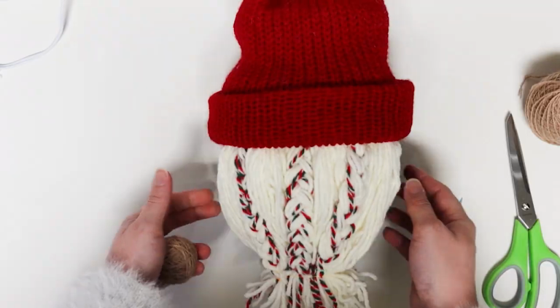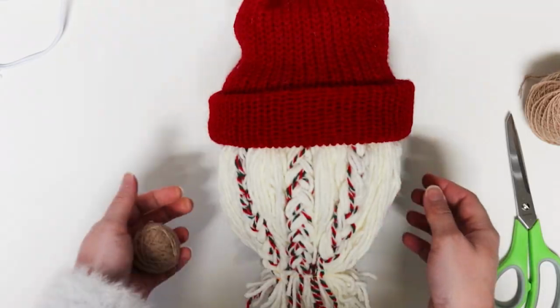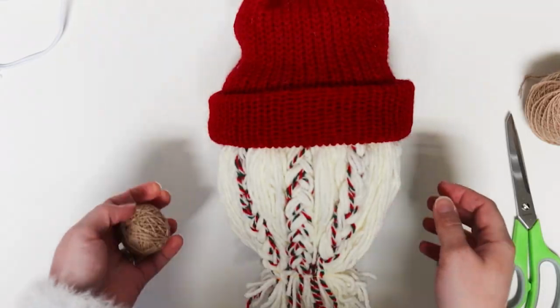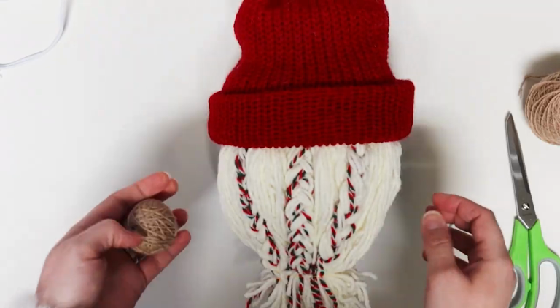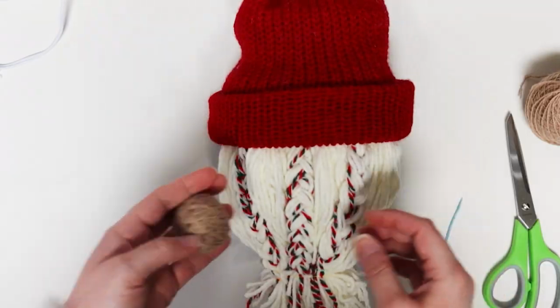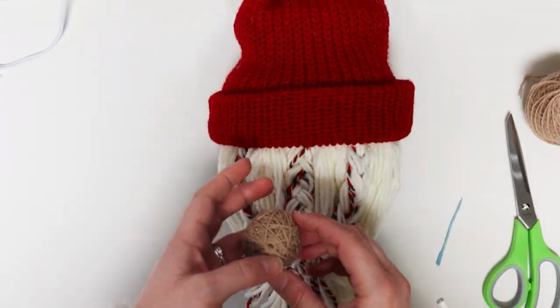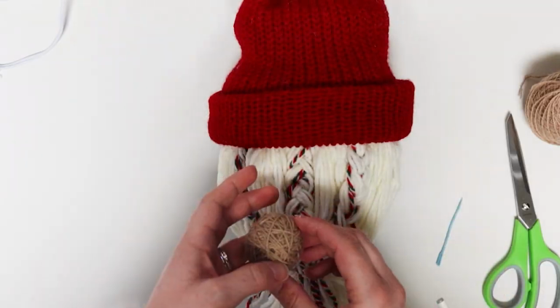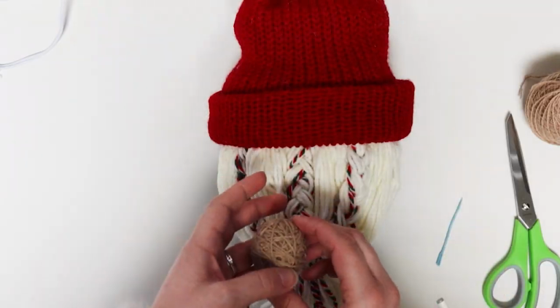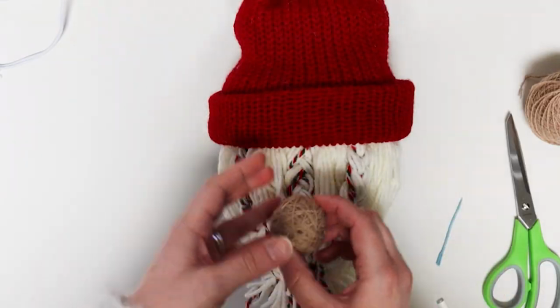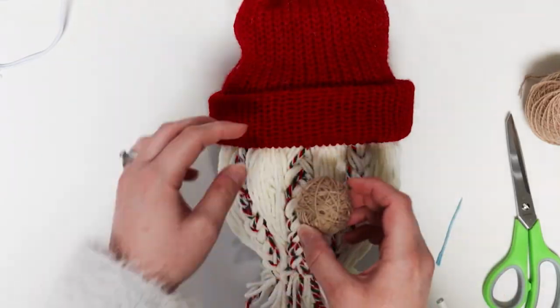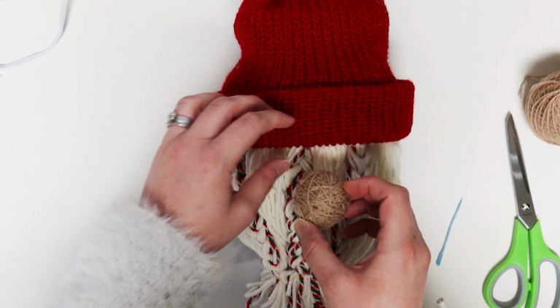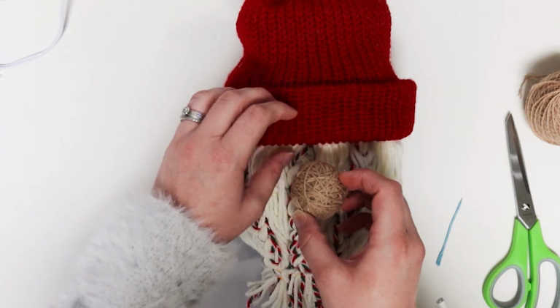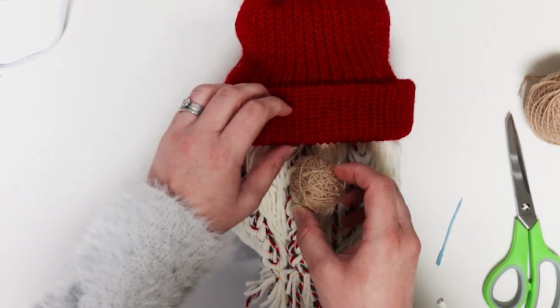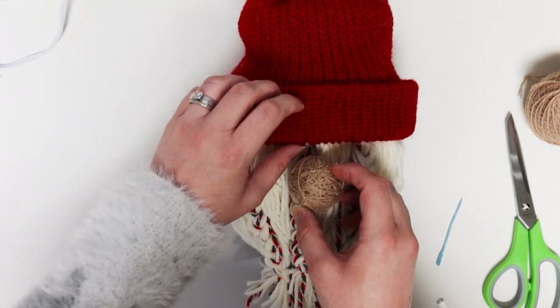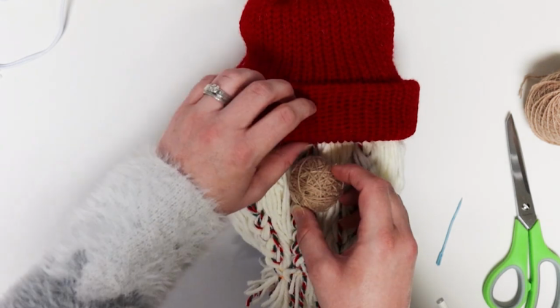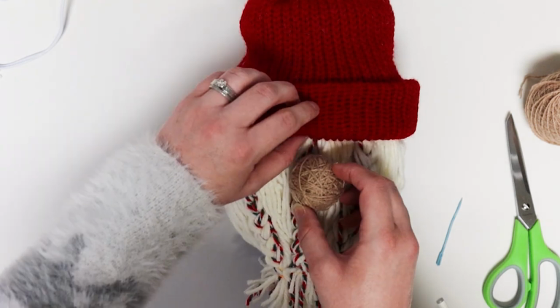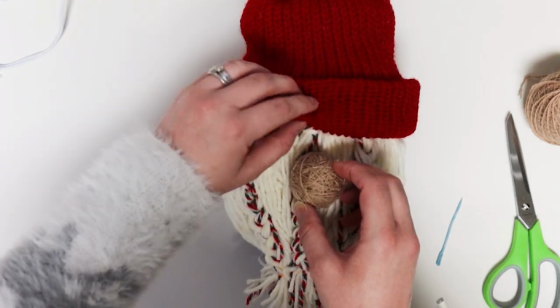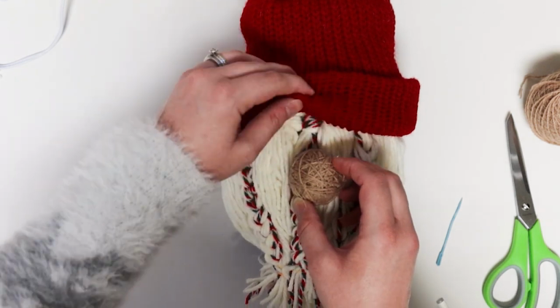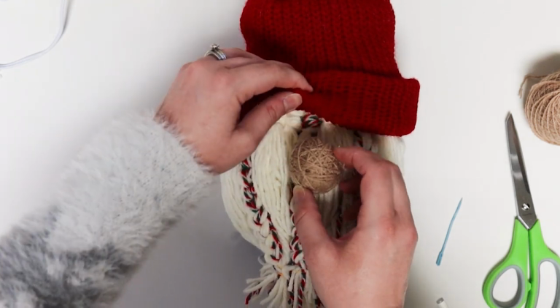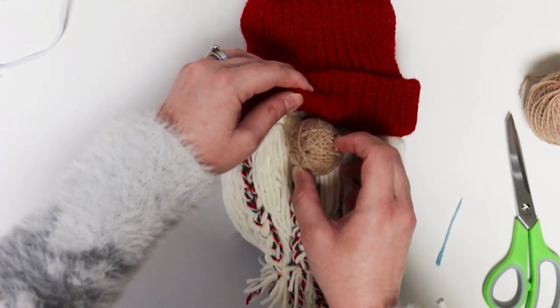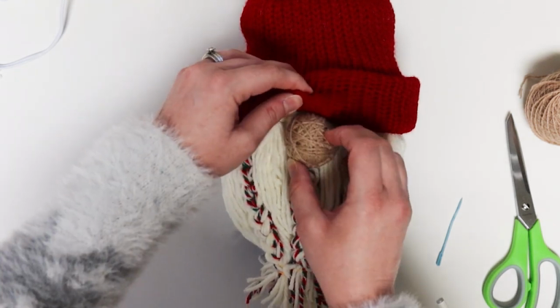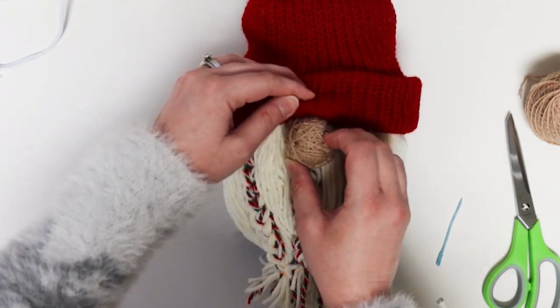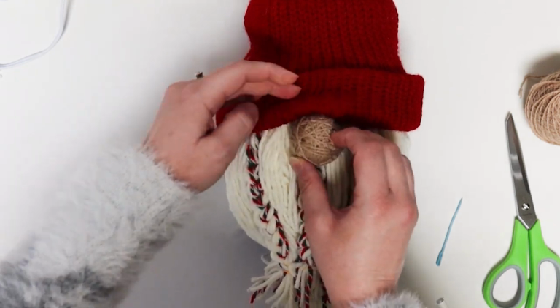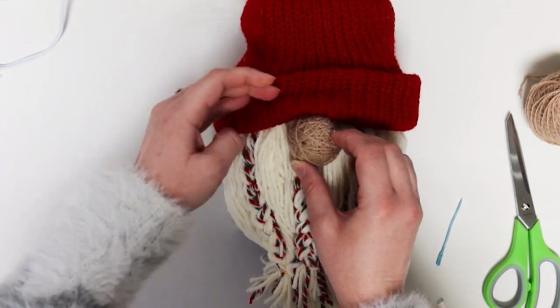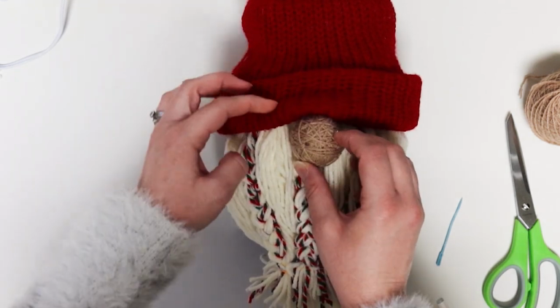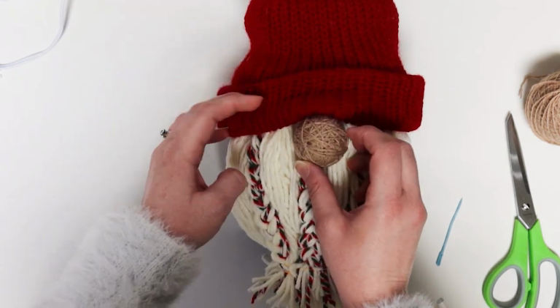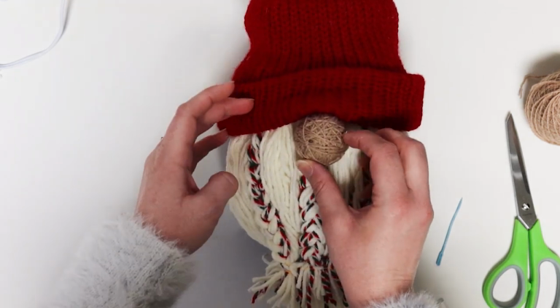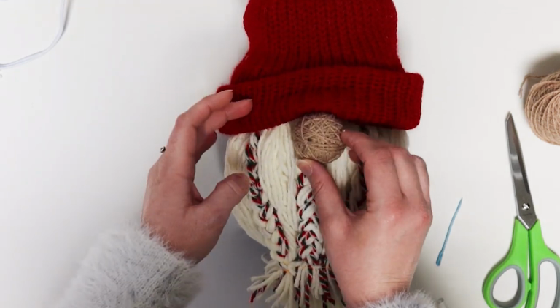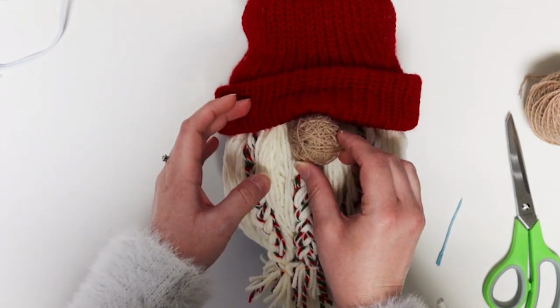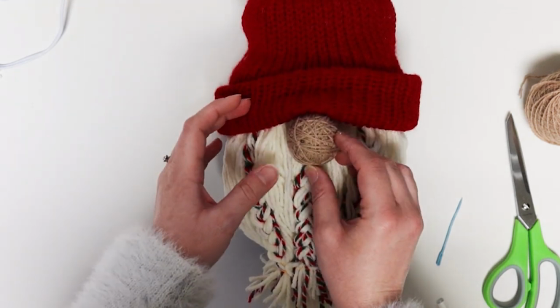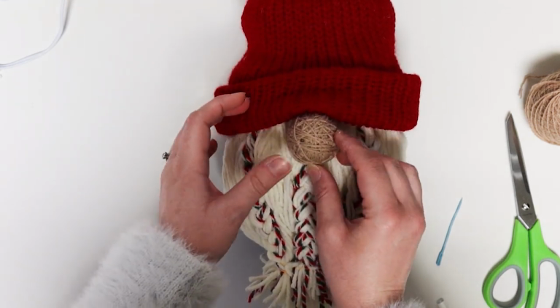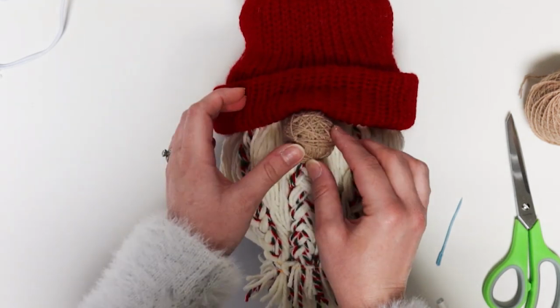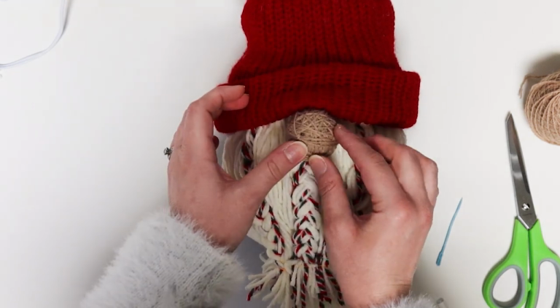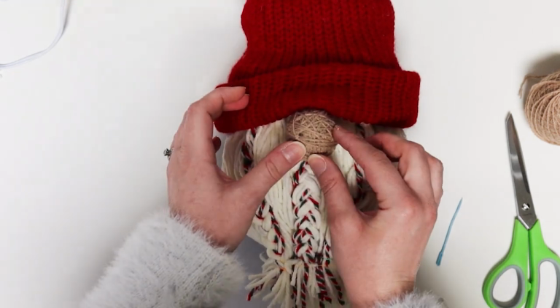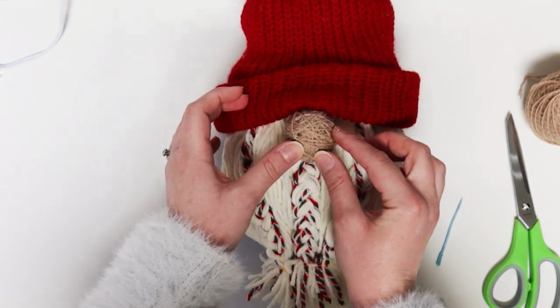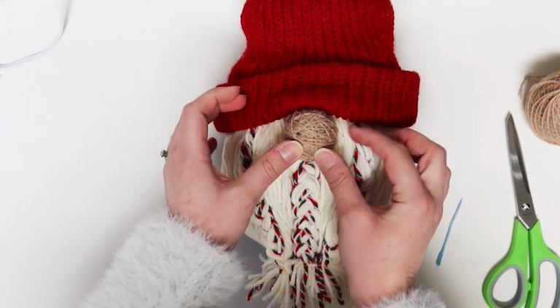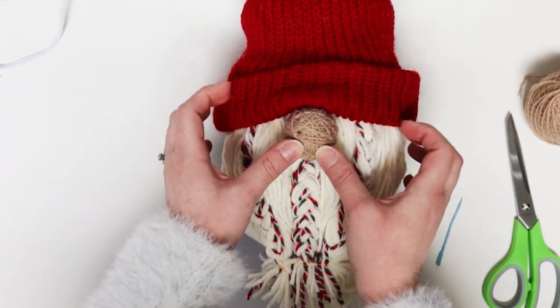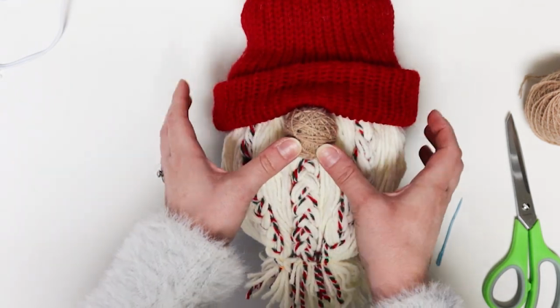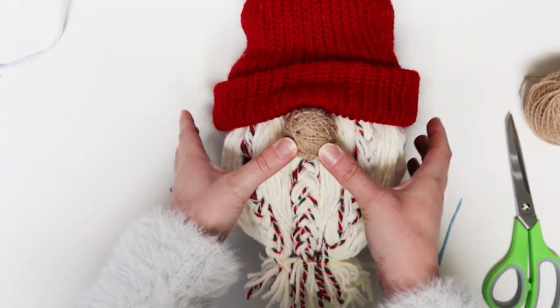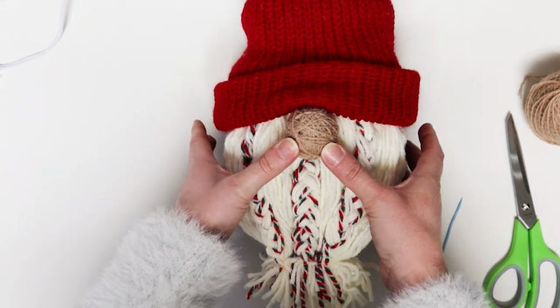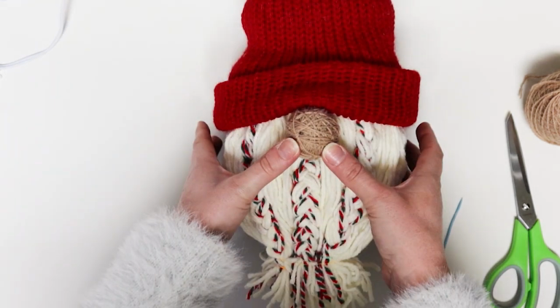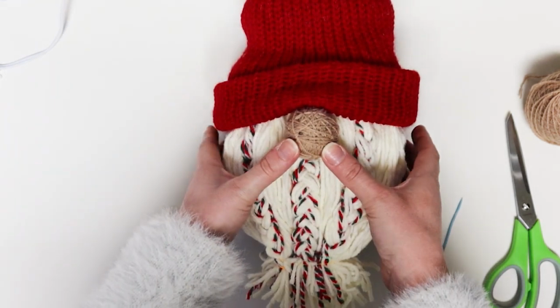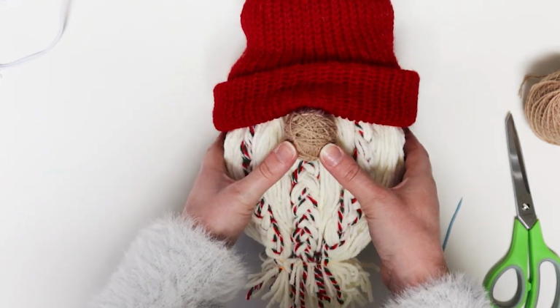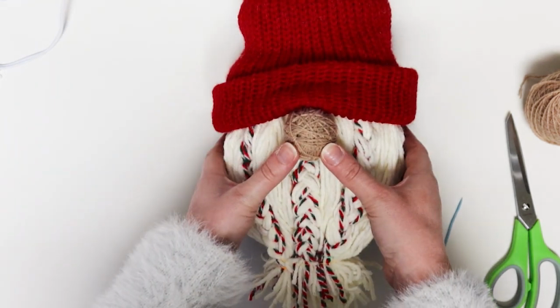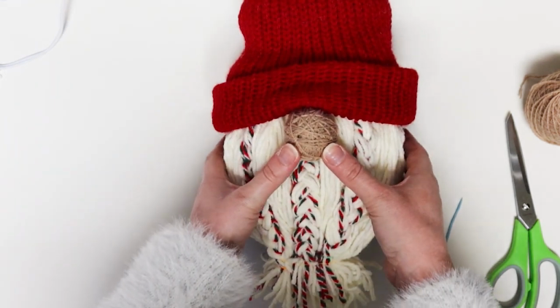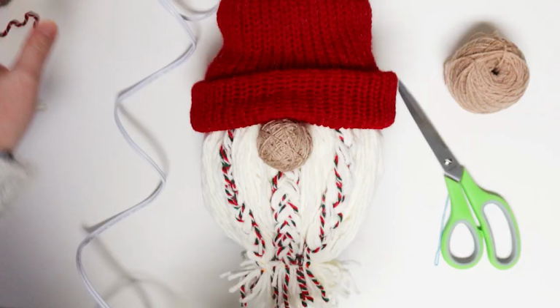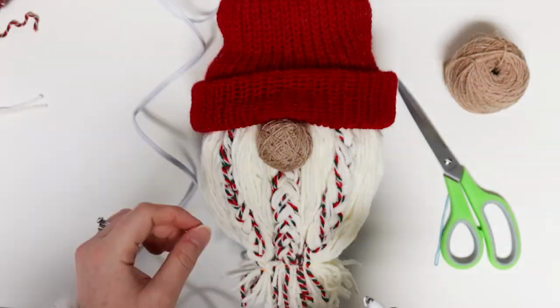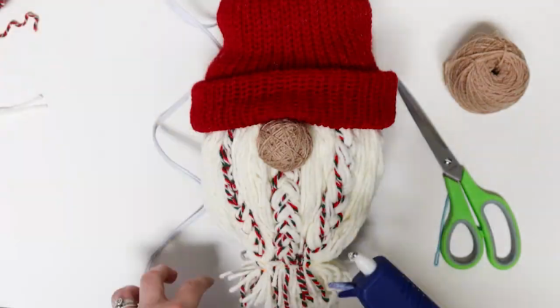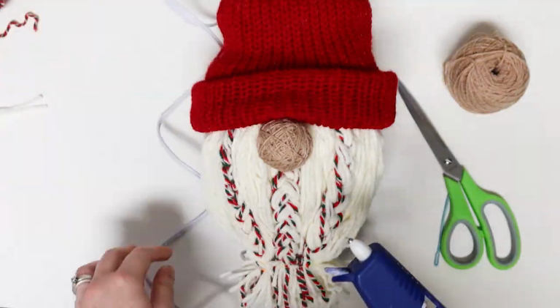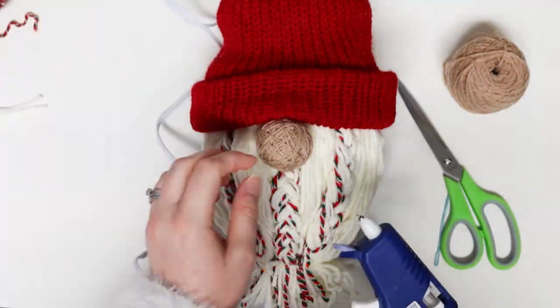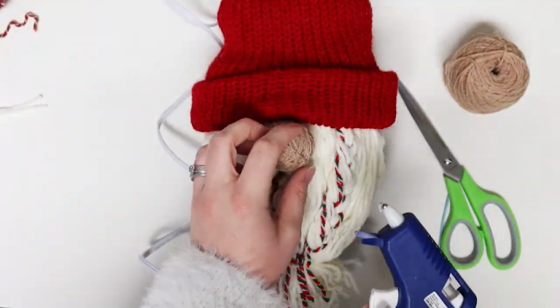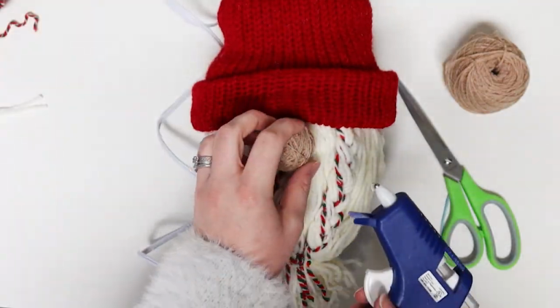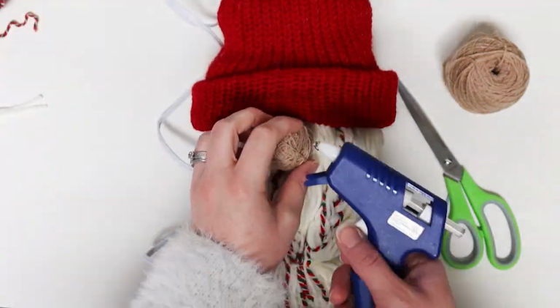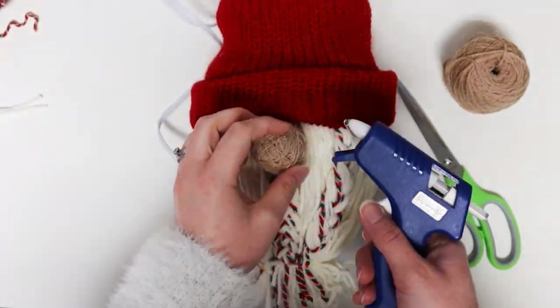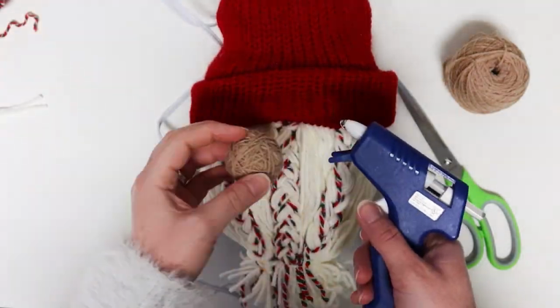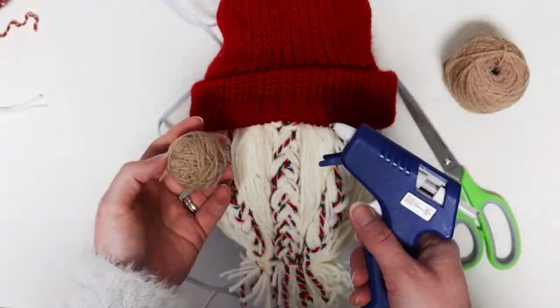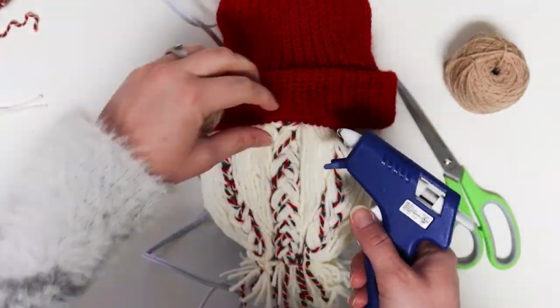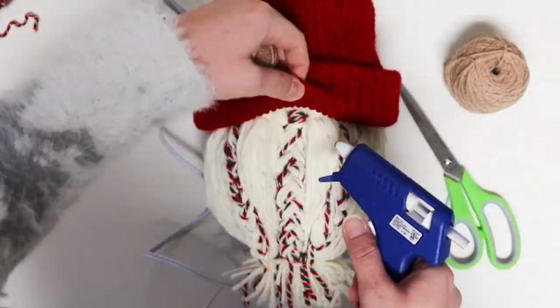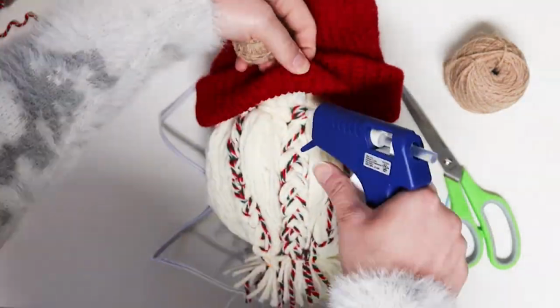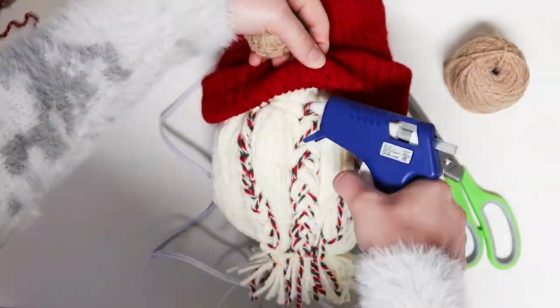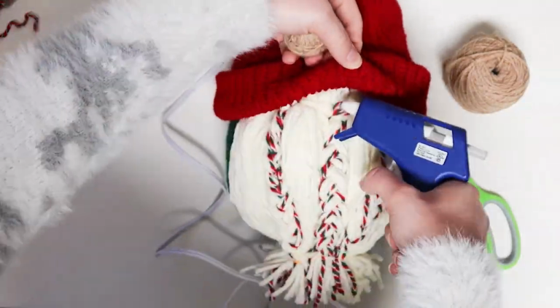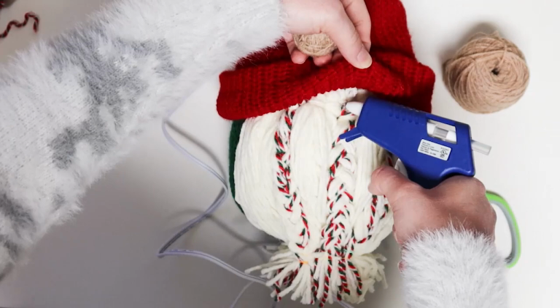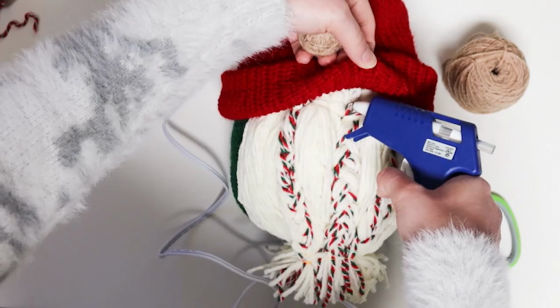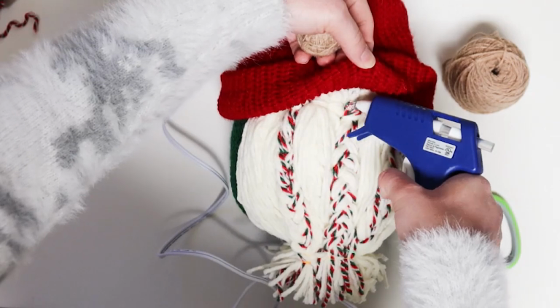Place your nose on your gnome to get a feel for your desired placement. Use a dab of hot glue to secure.